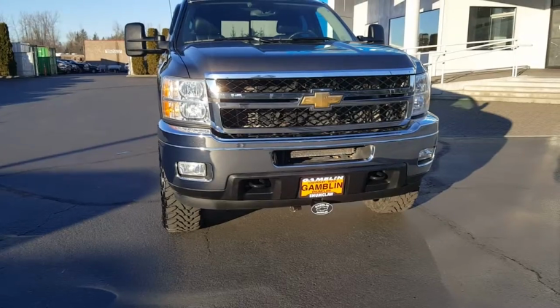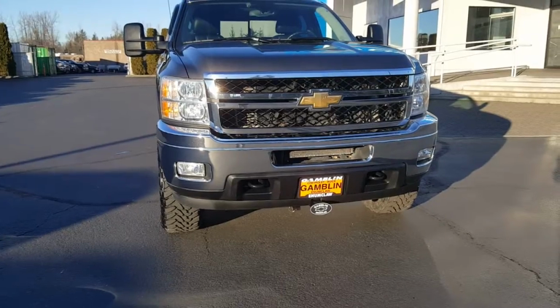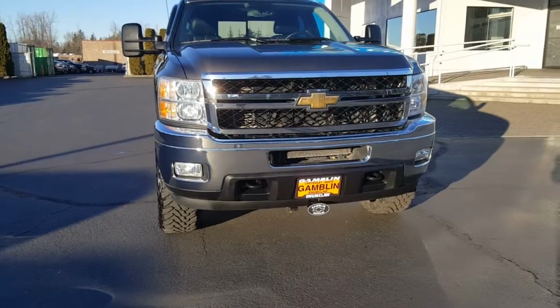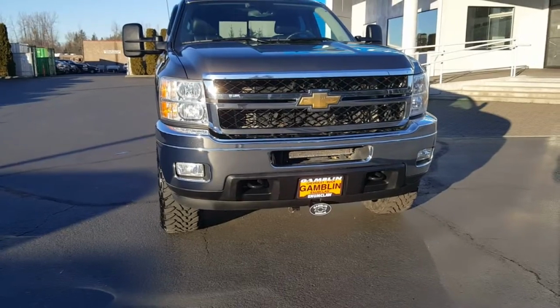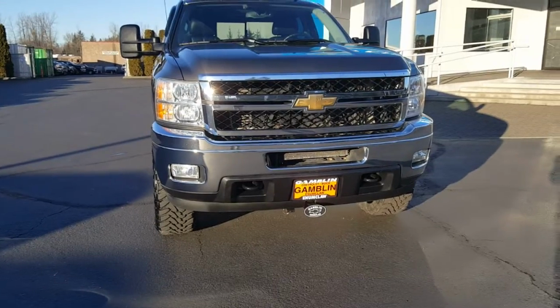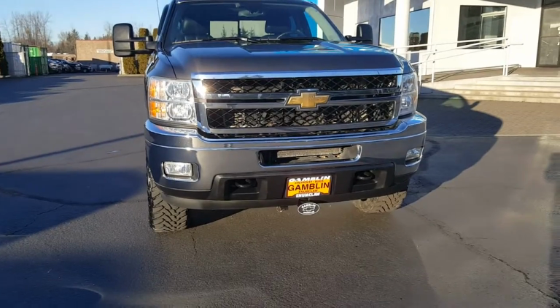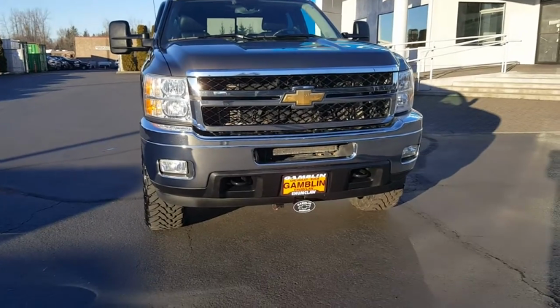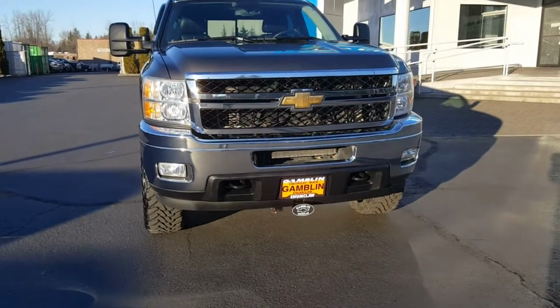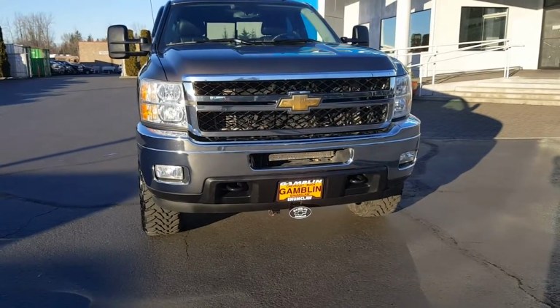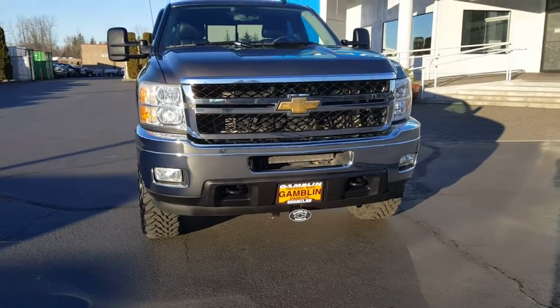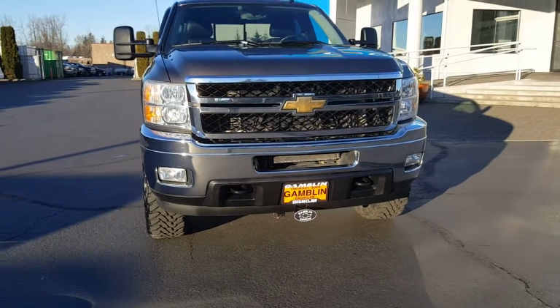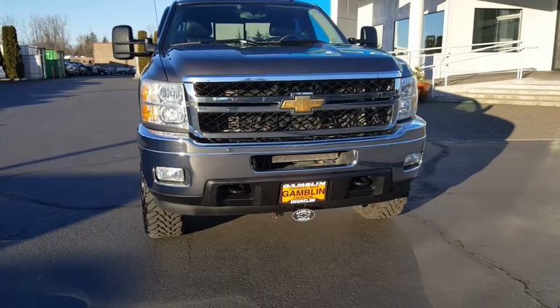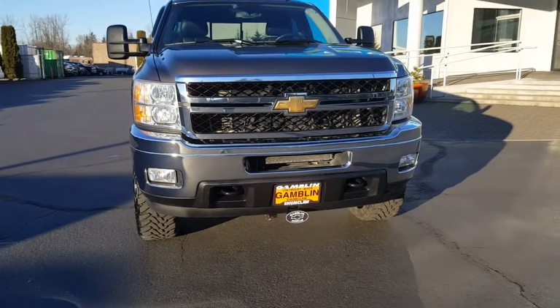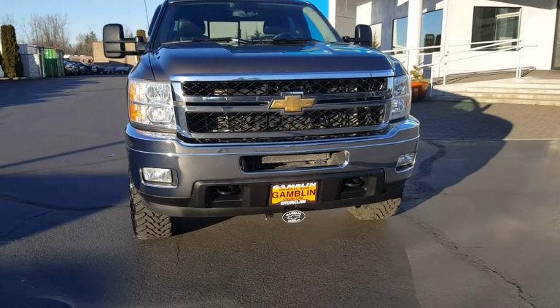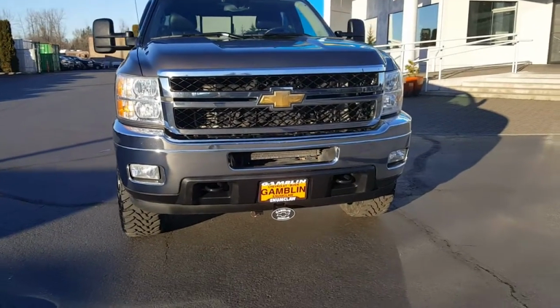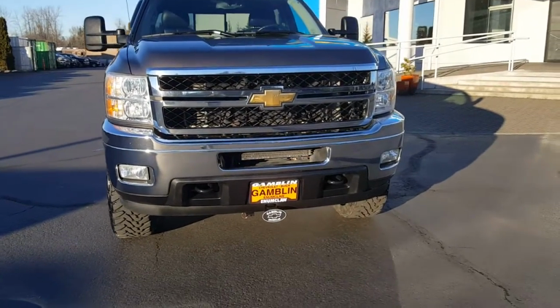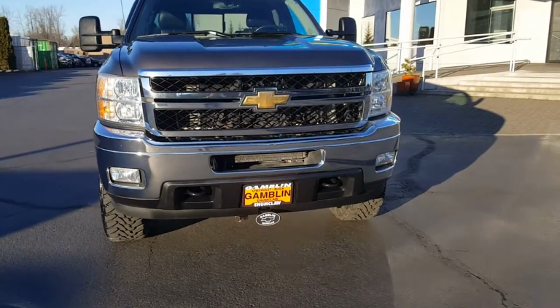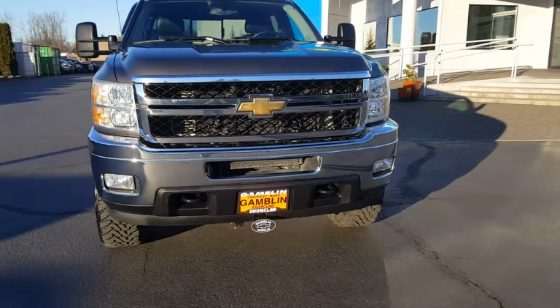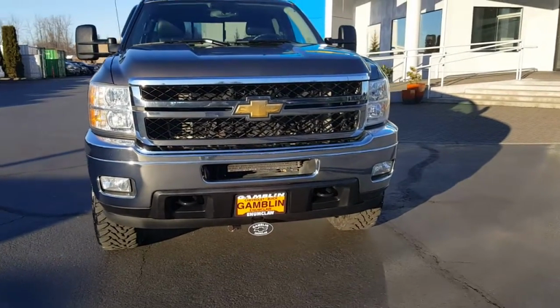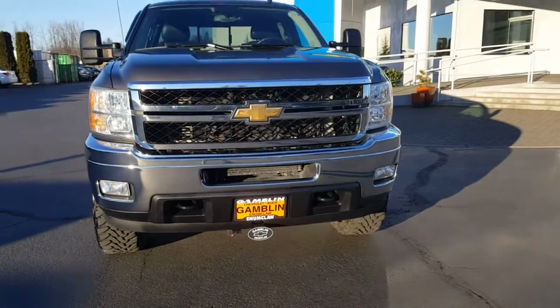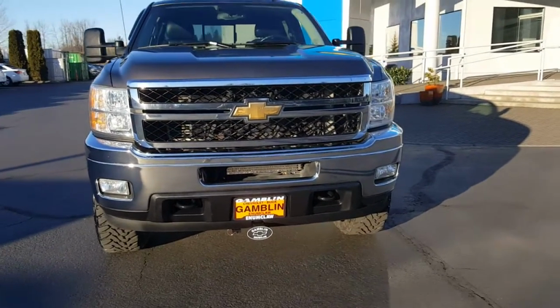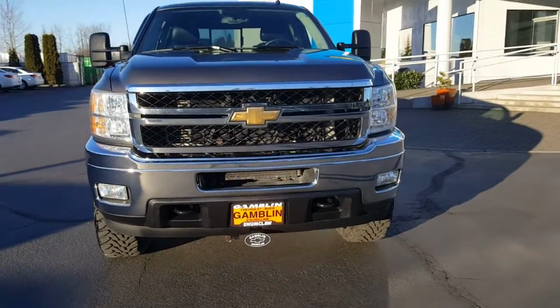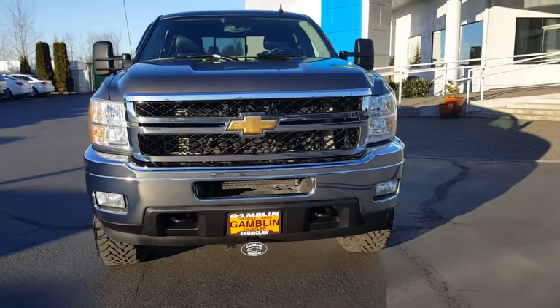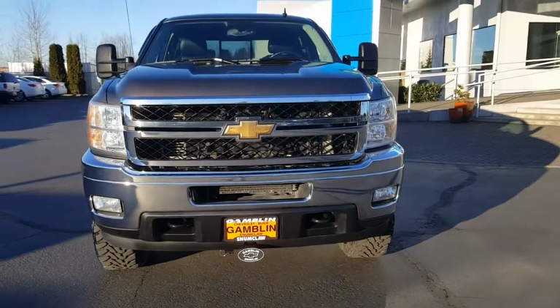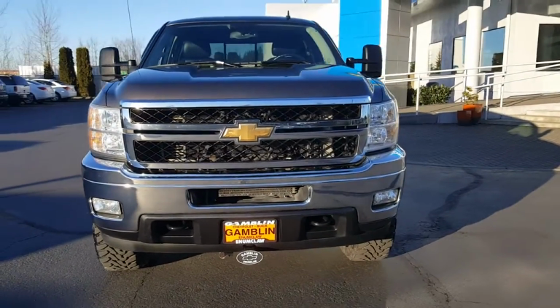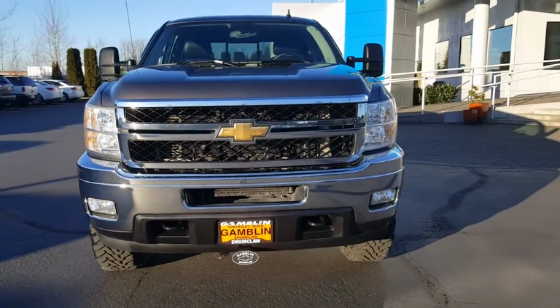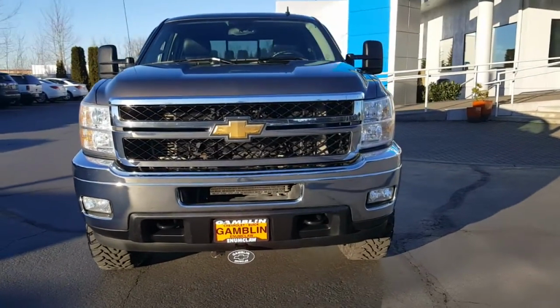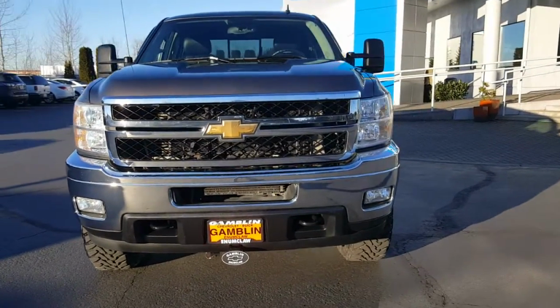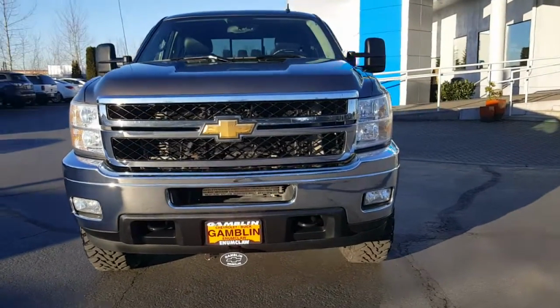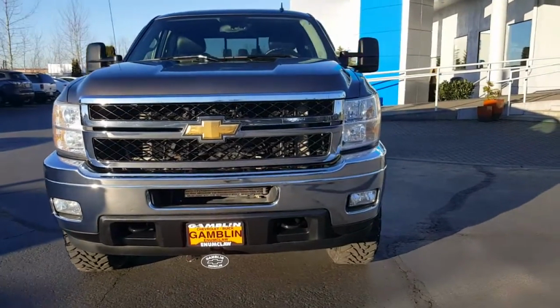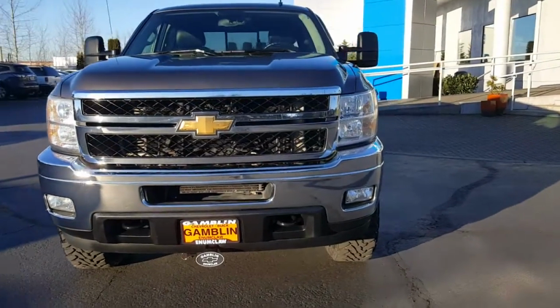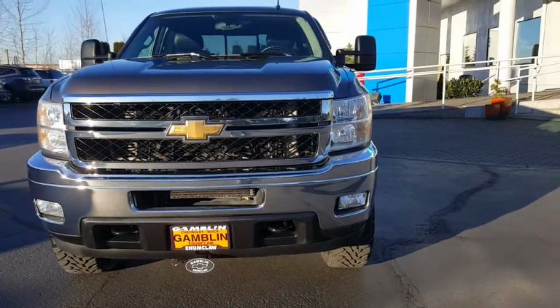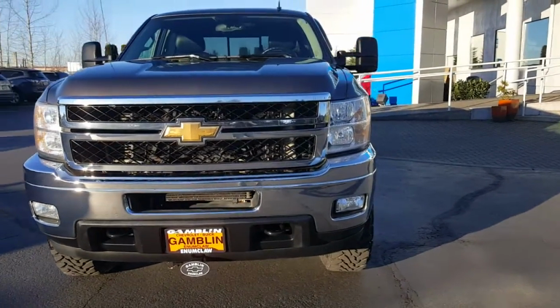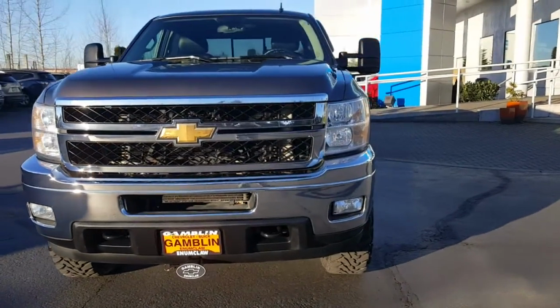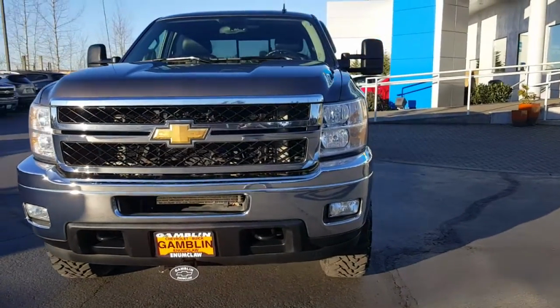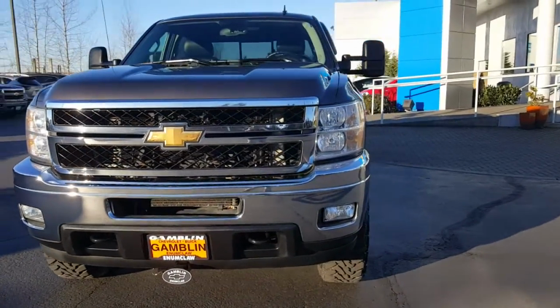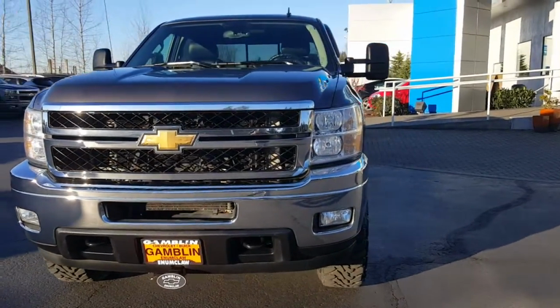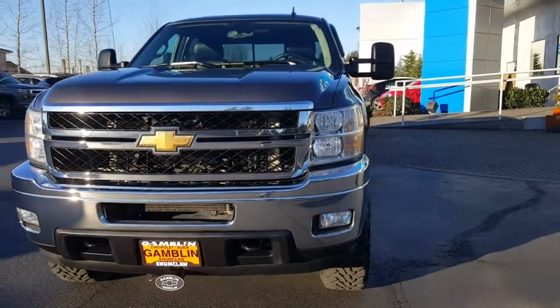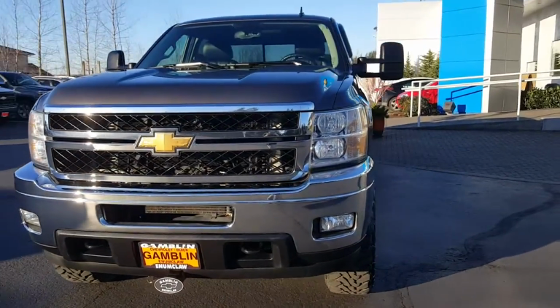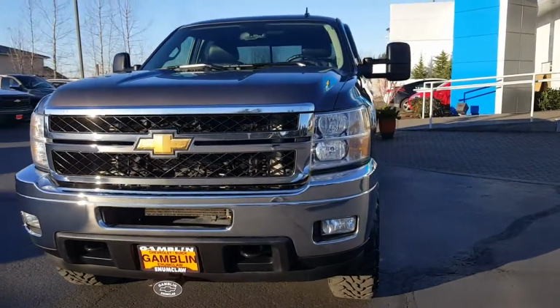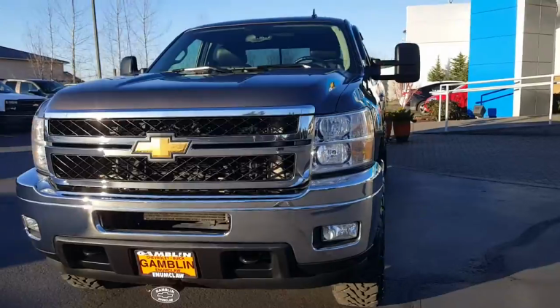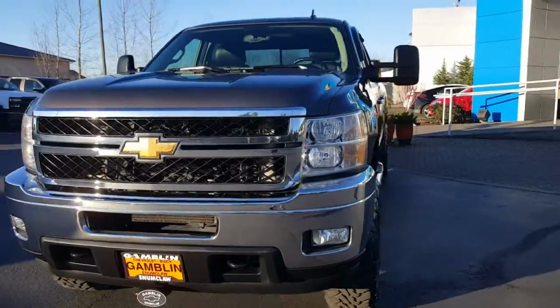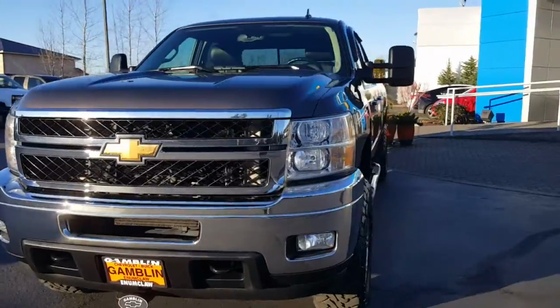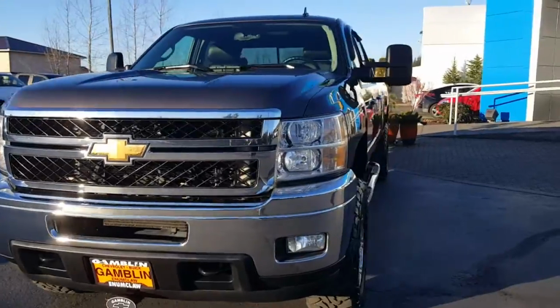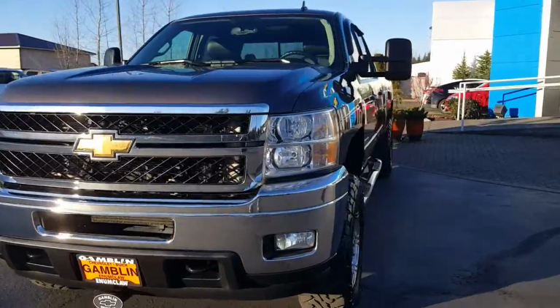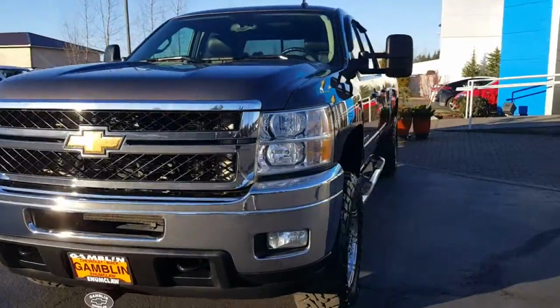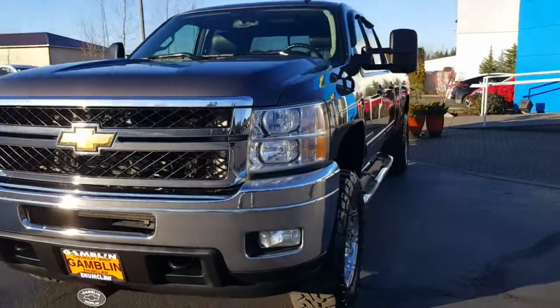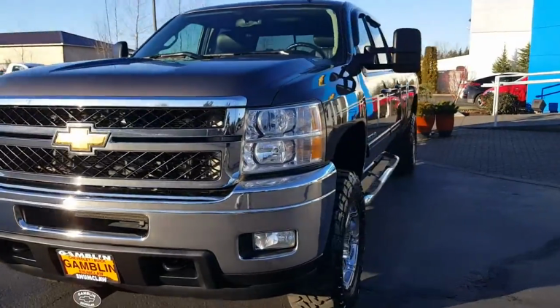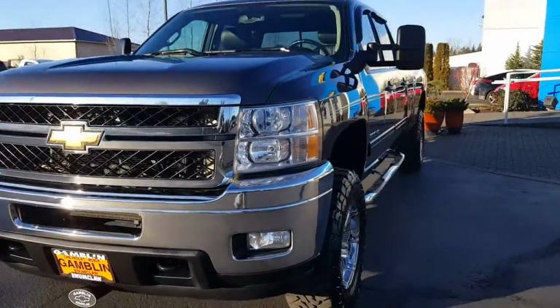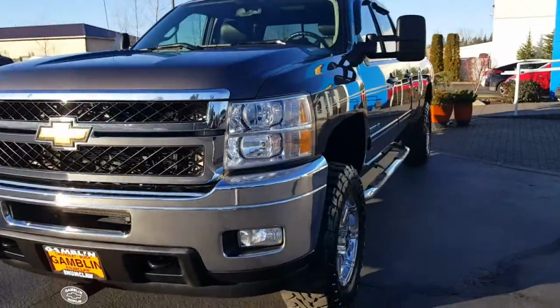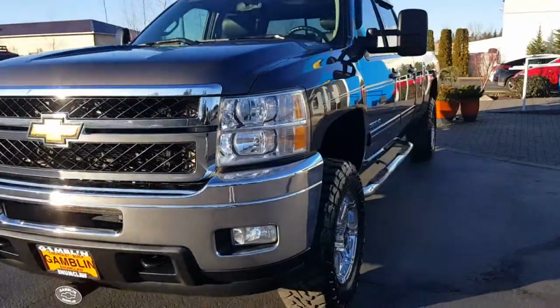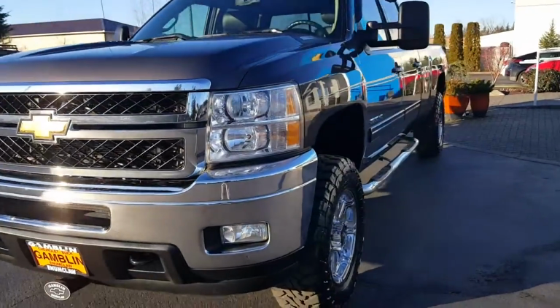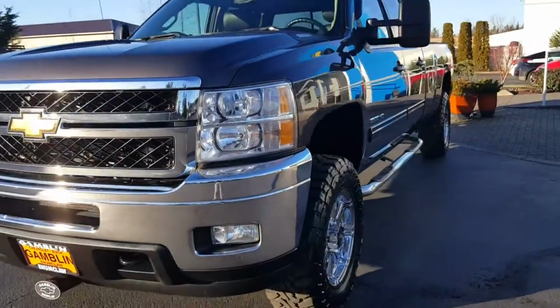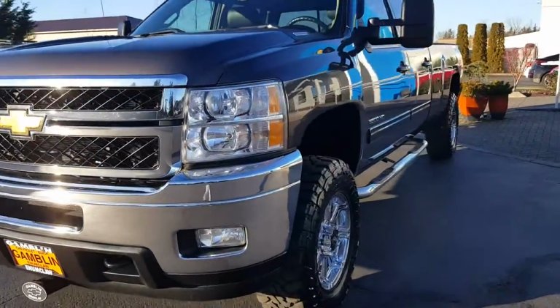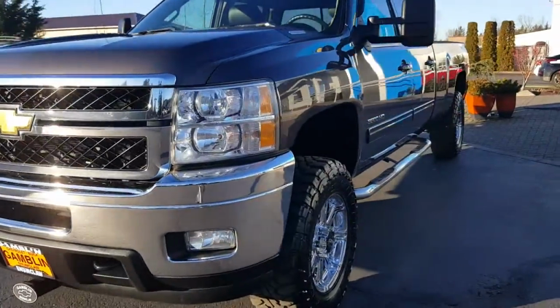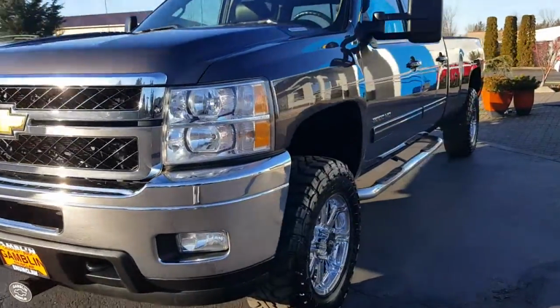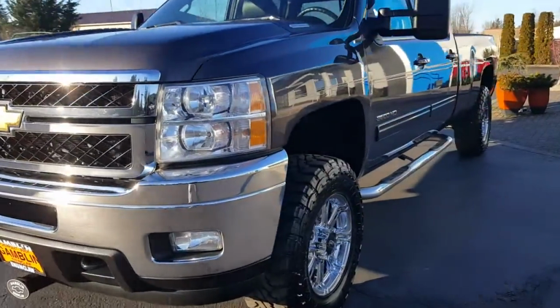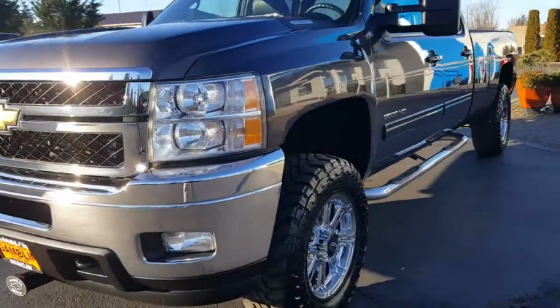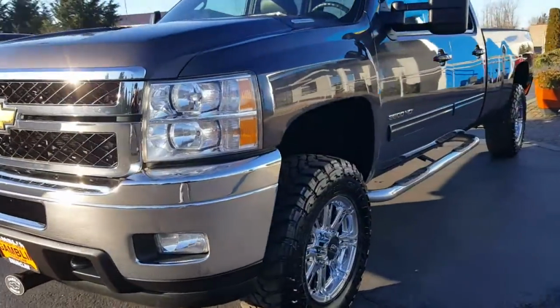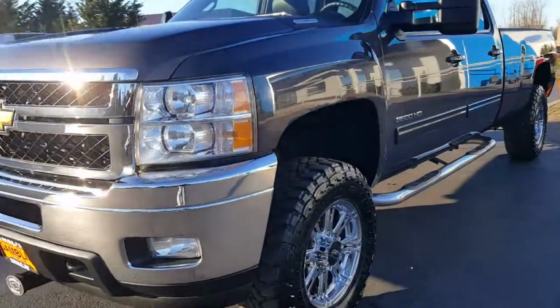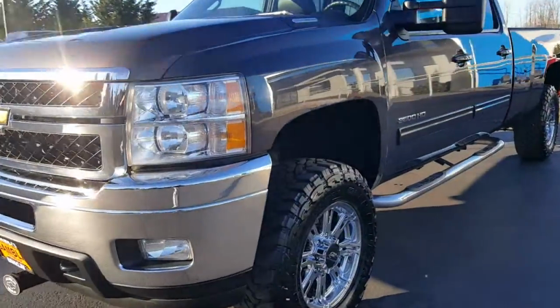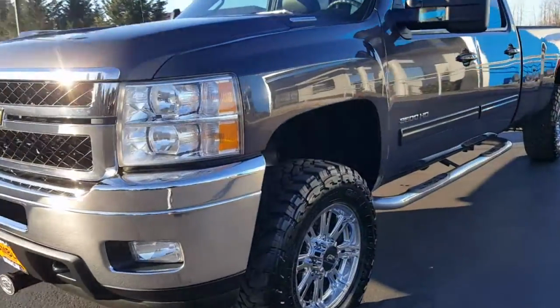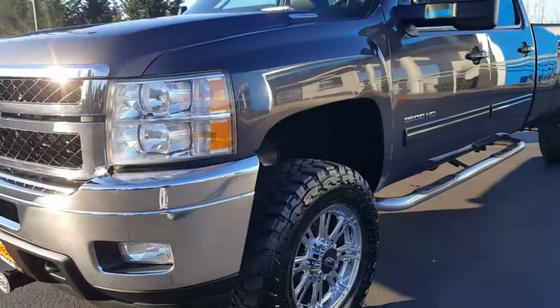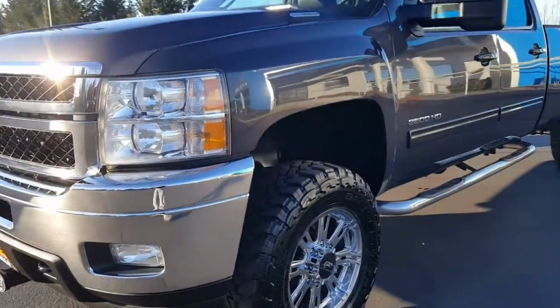Hey guys, Andy here from Art Gamble Motors, here to tell you about our 2011 Chevy Silverado 3500 LTZ.